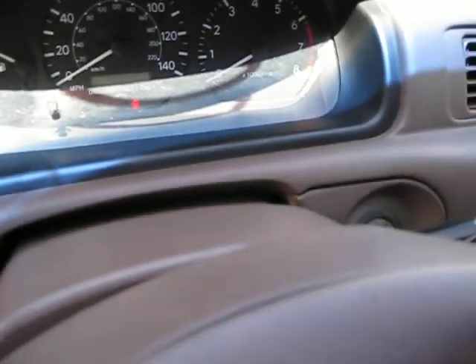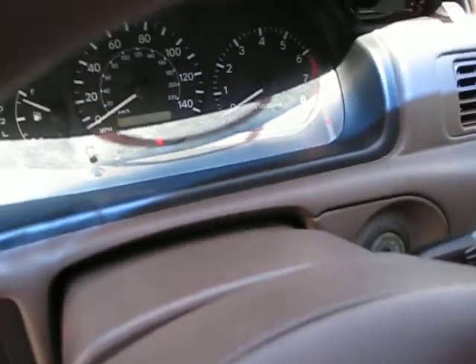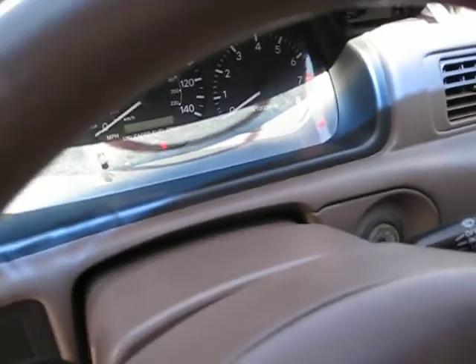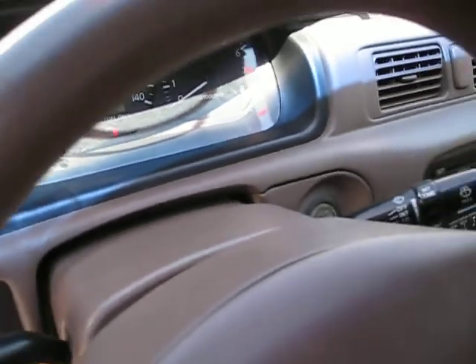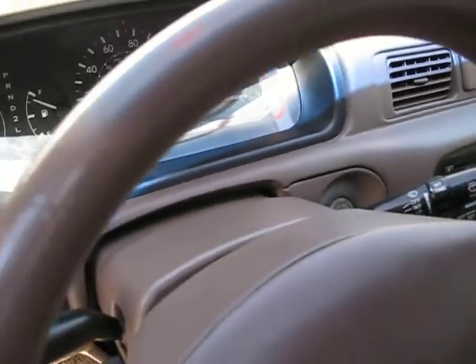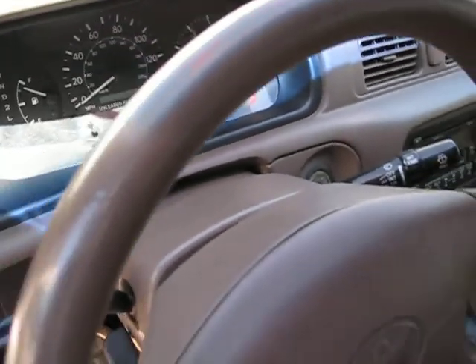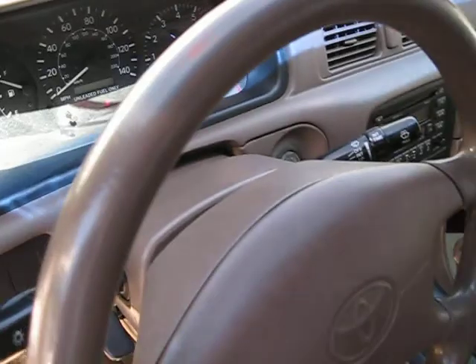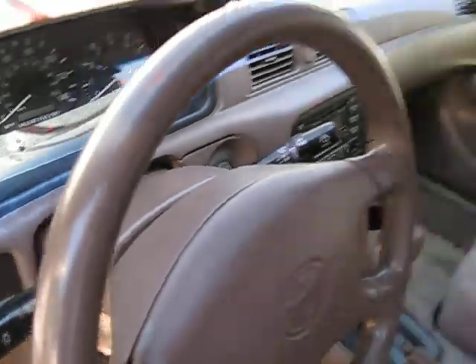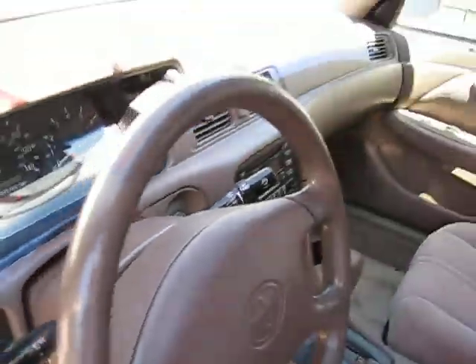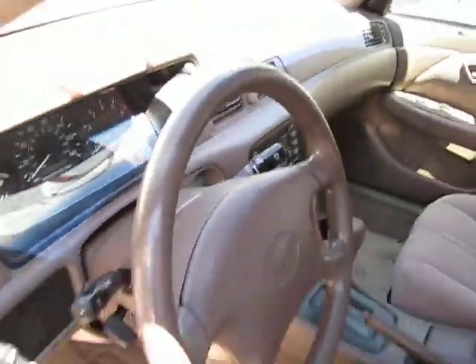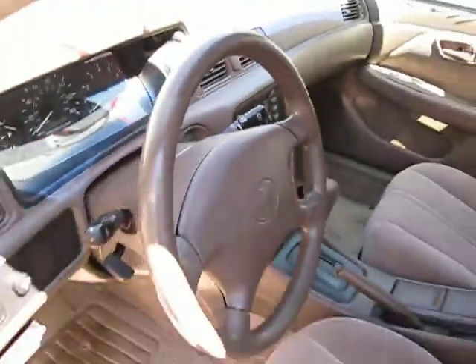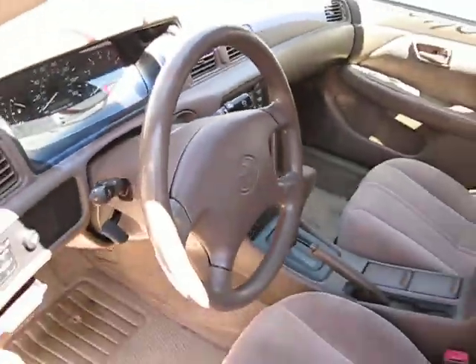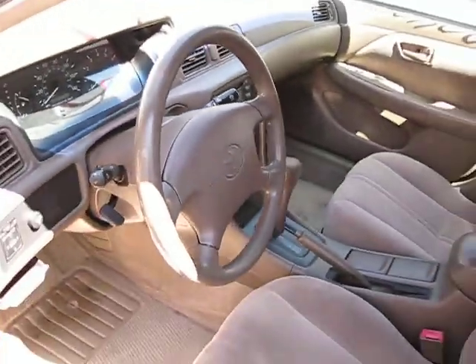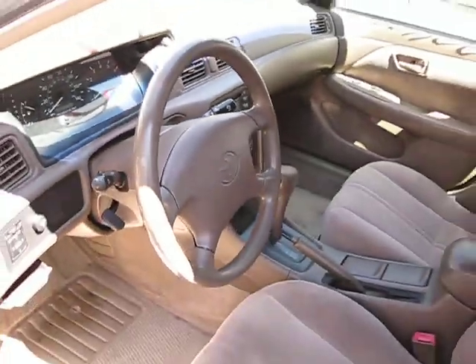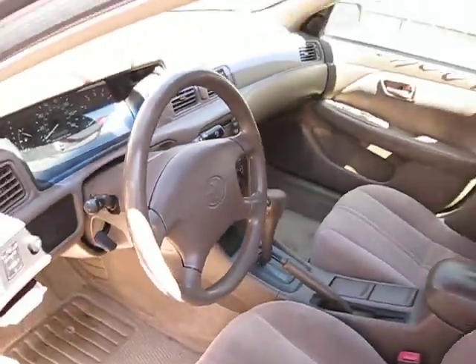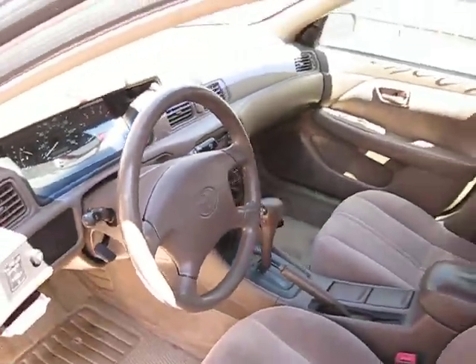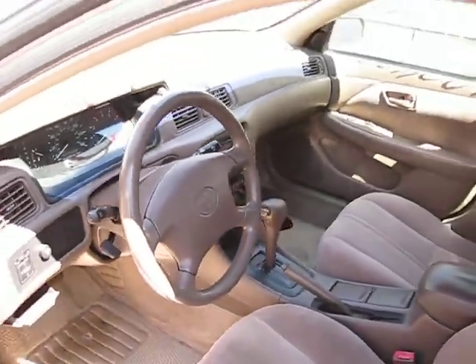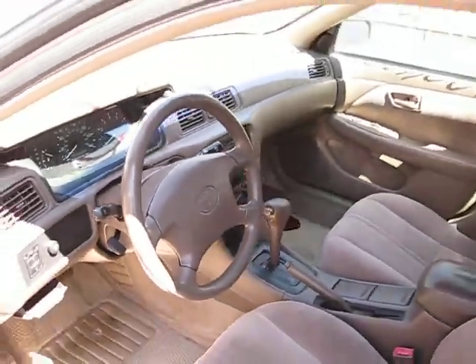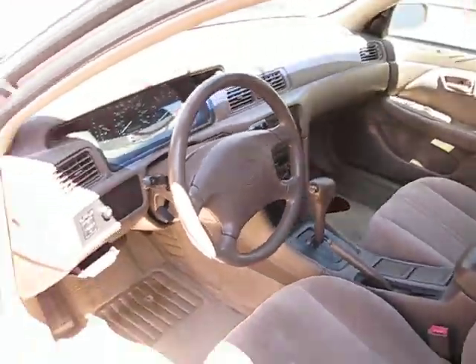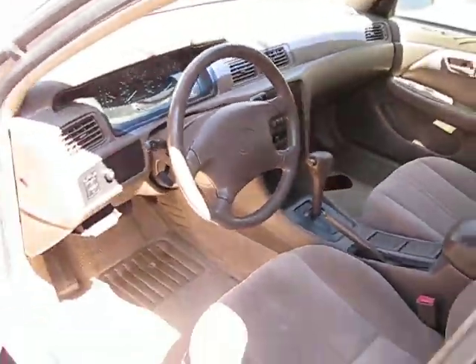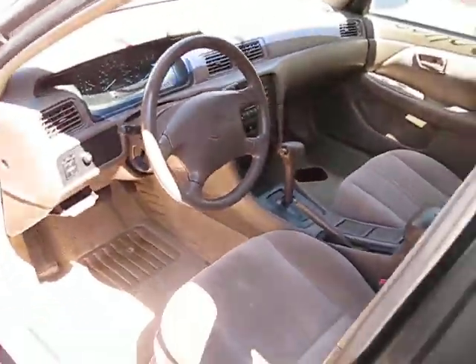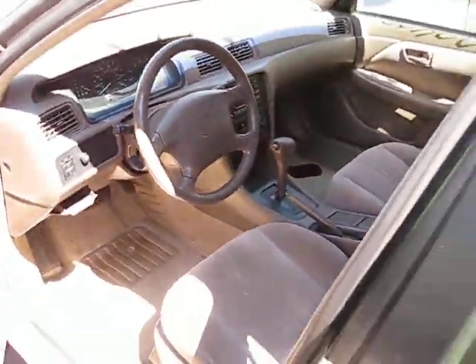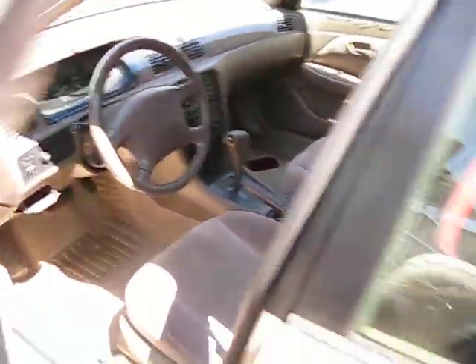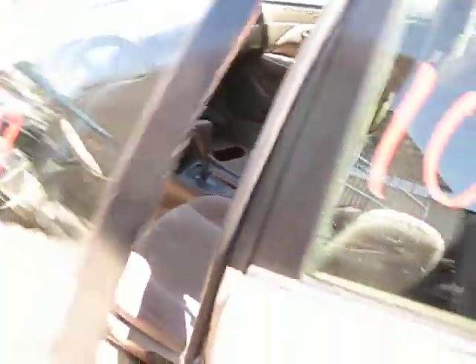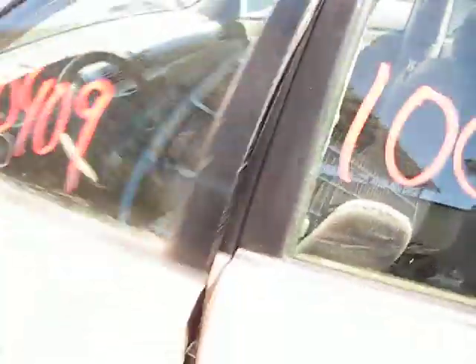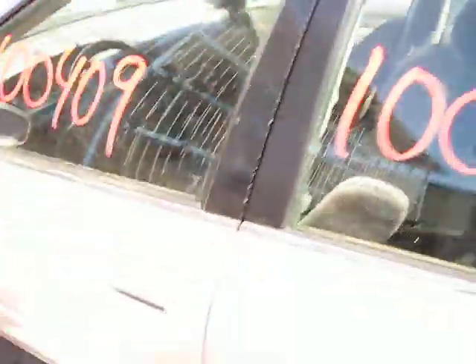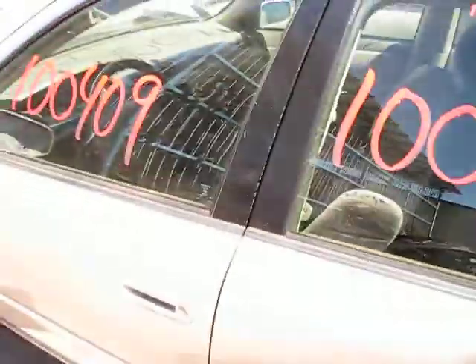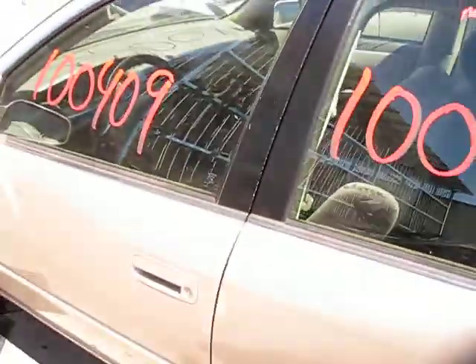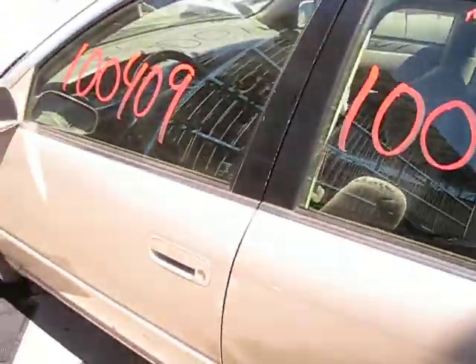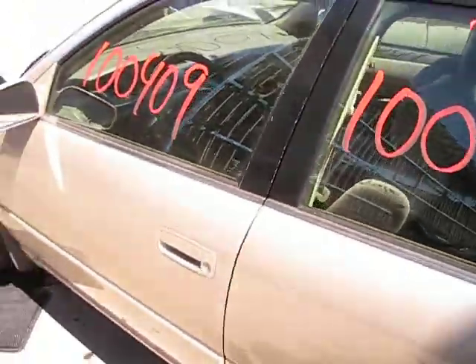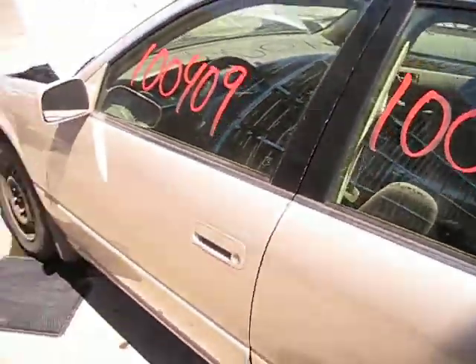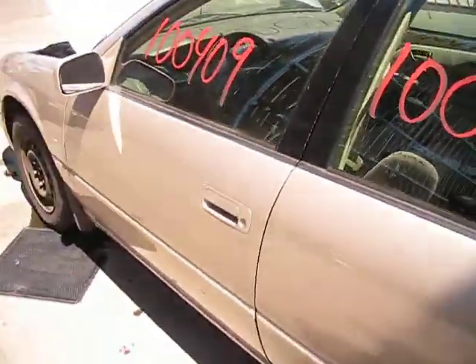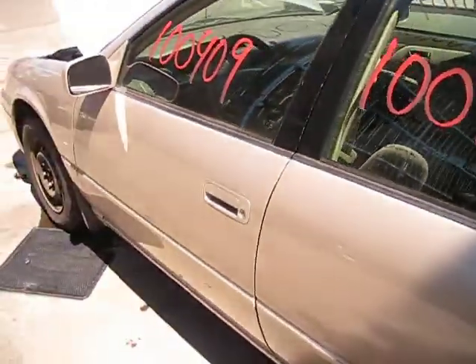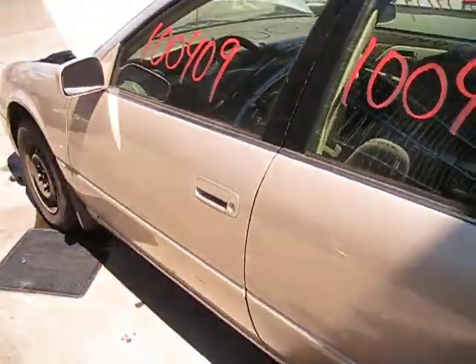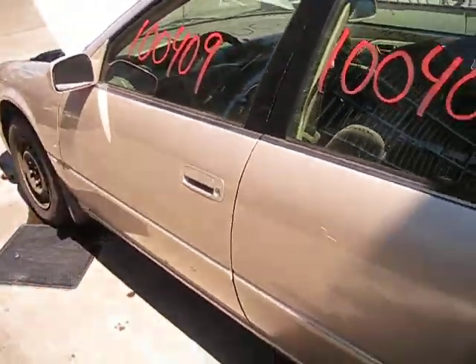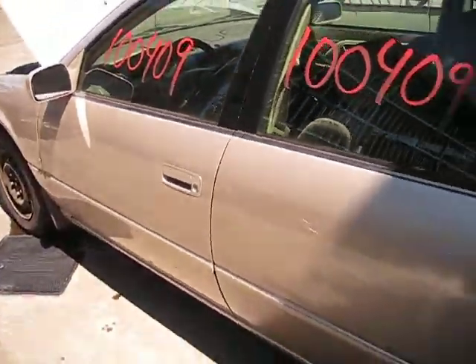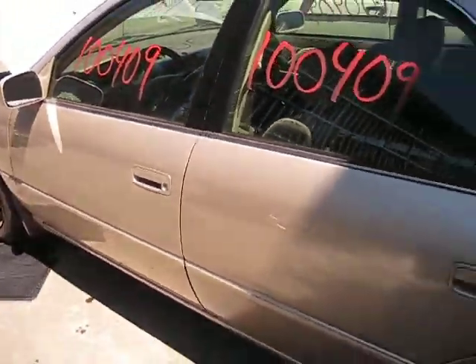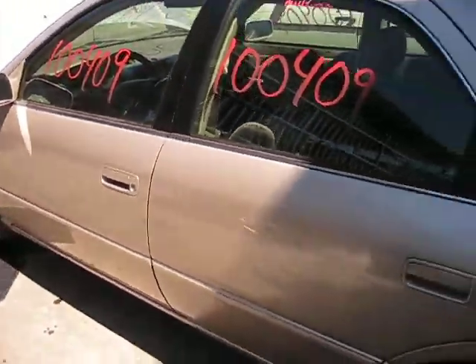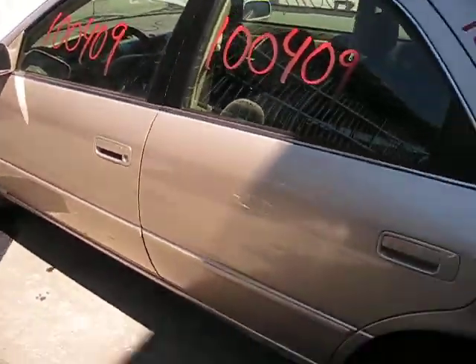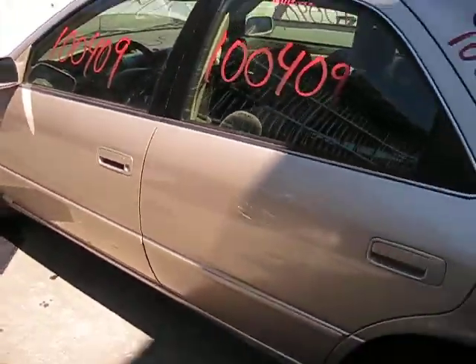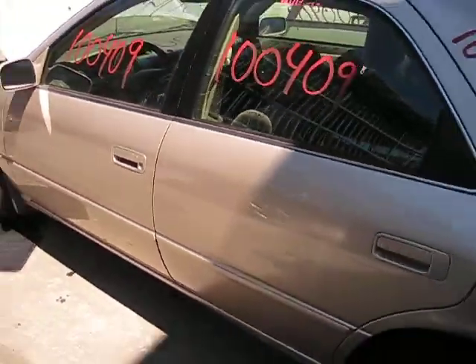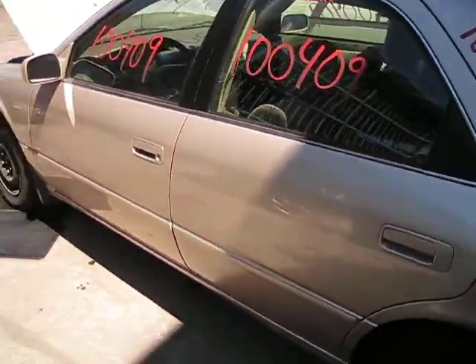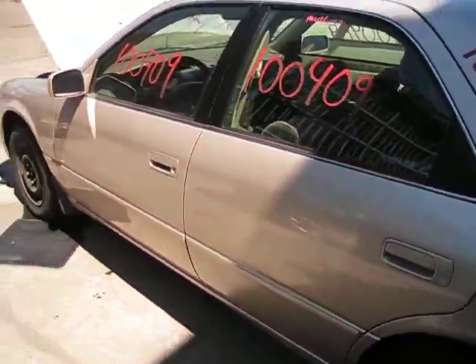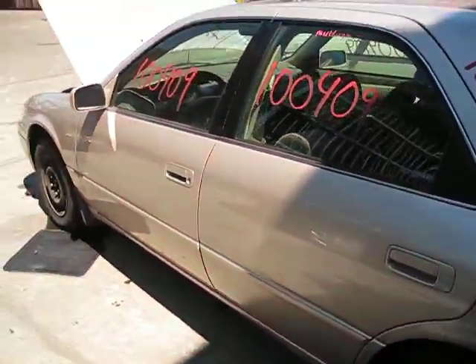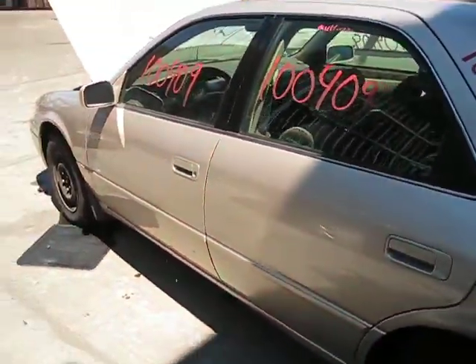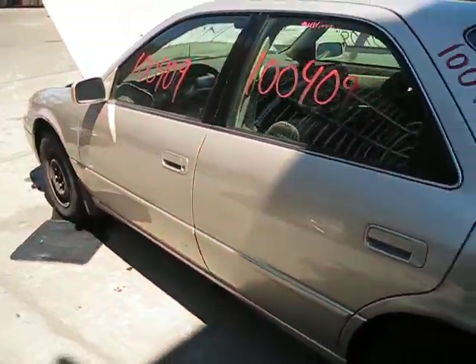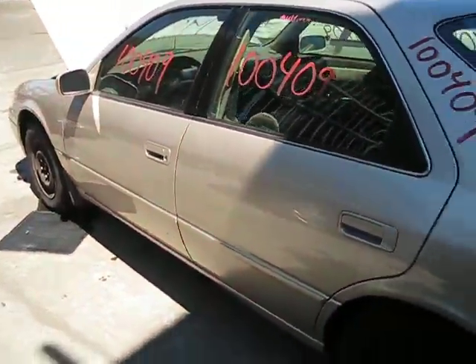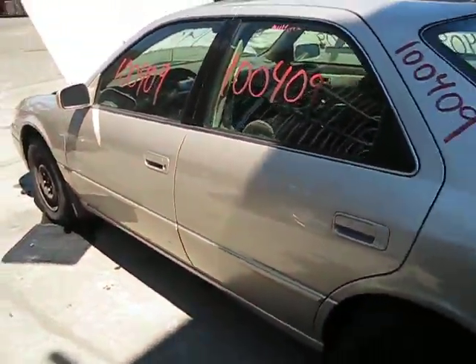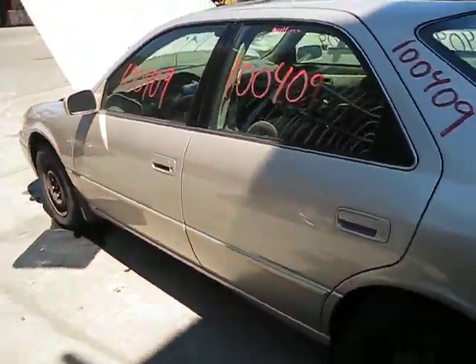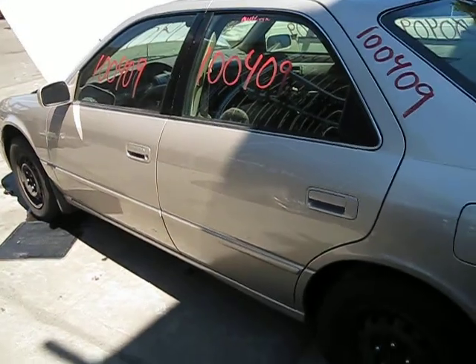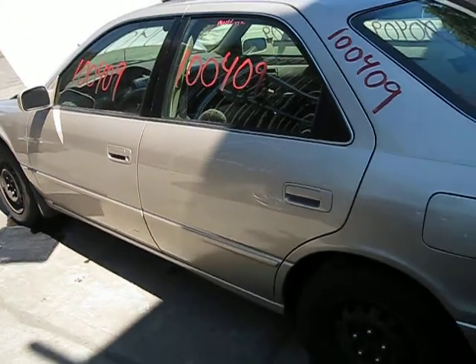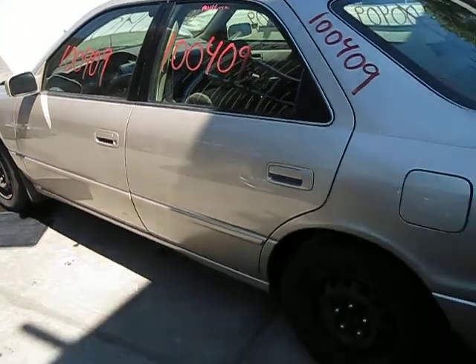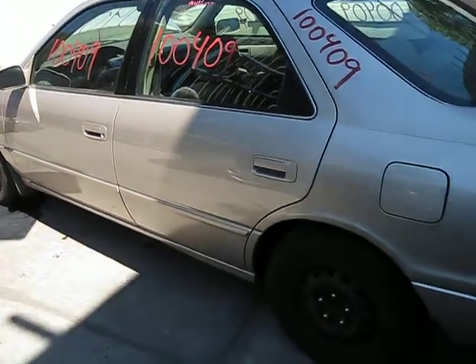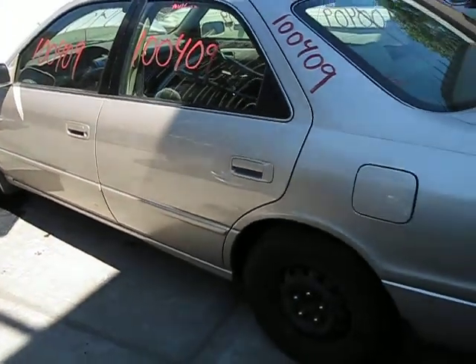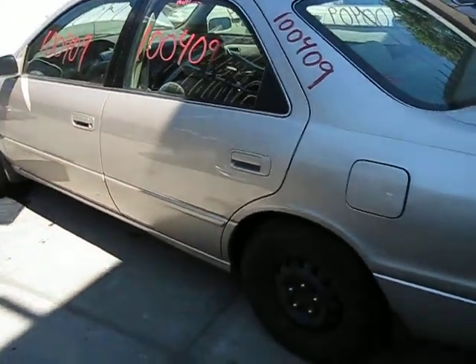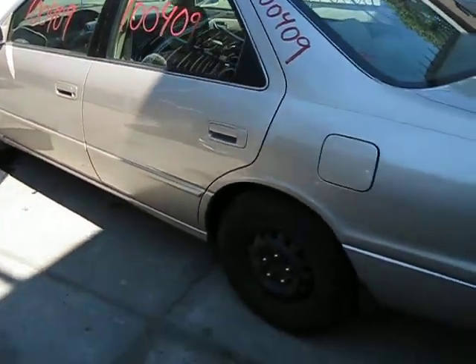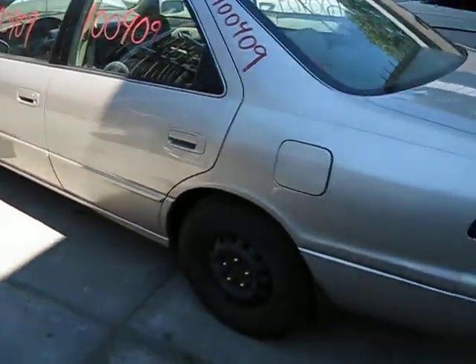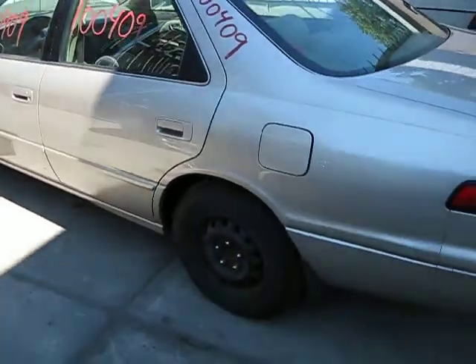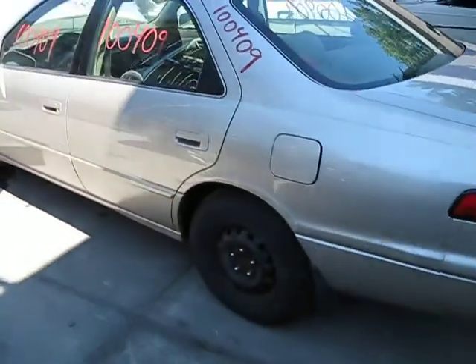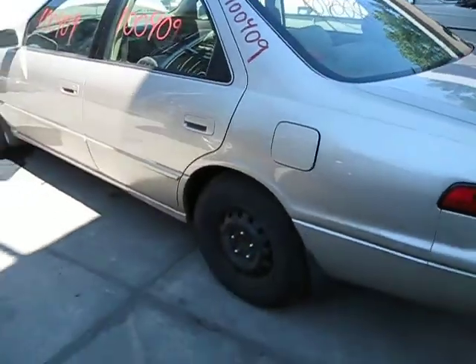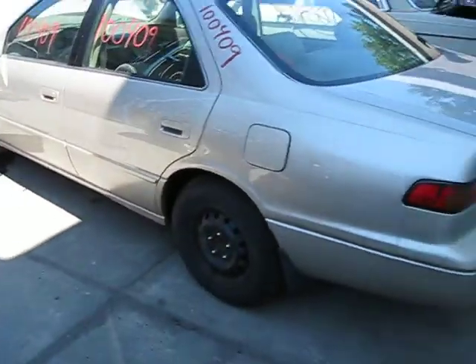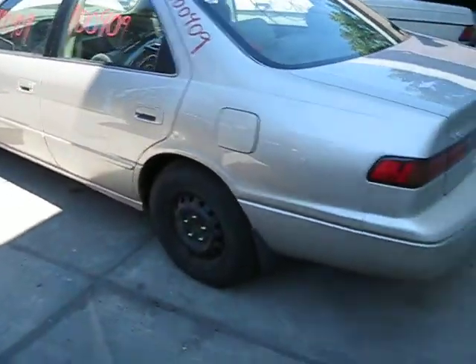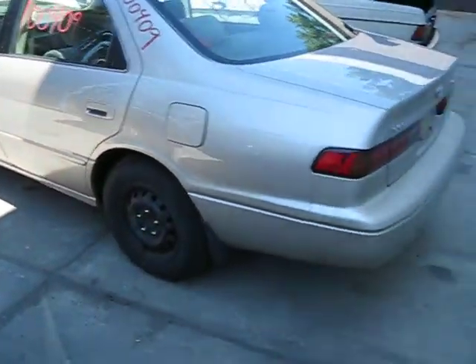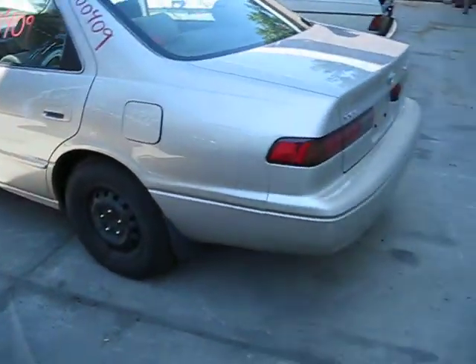We purchased this vehicle locally through one of our street customers due to having a bad engine. It does have a good transmission, and it also has several good body parts.